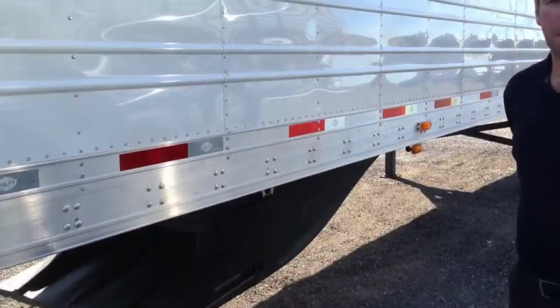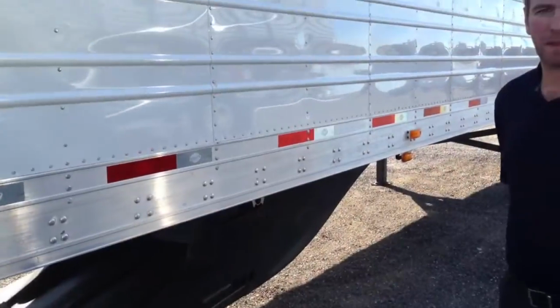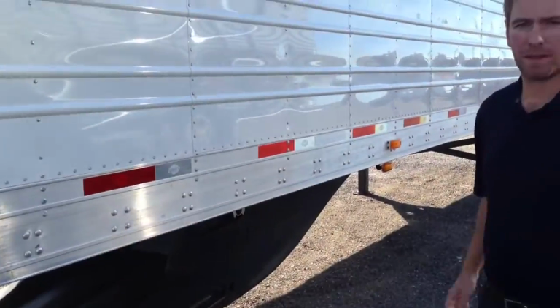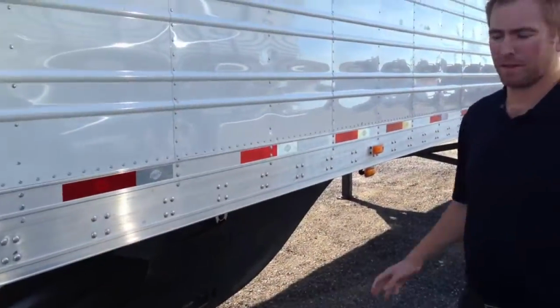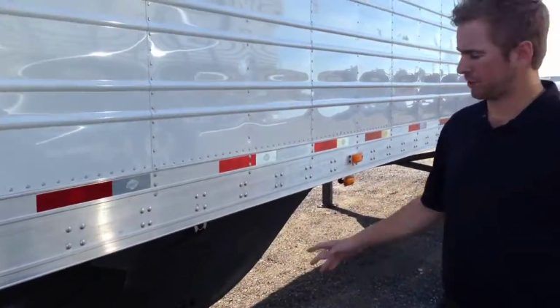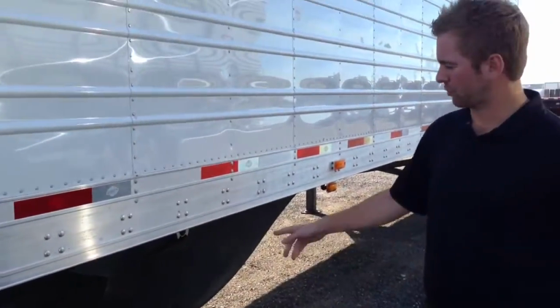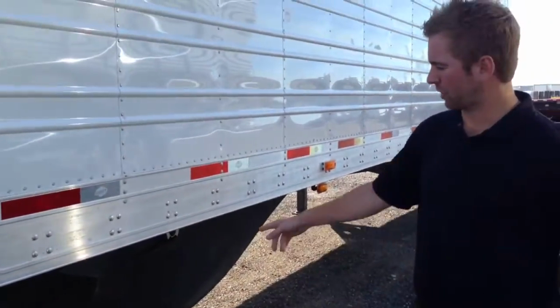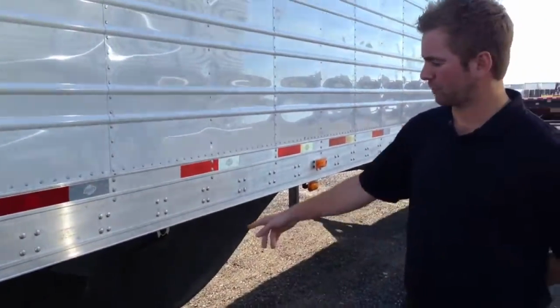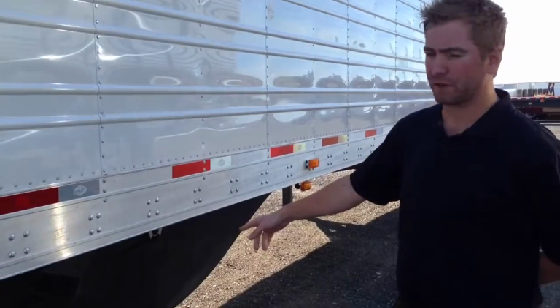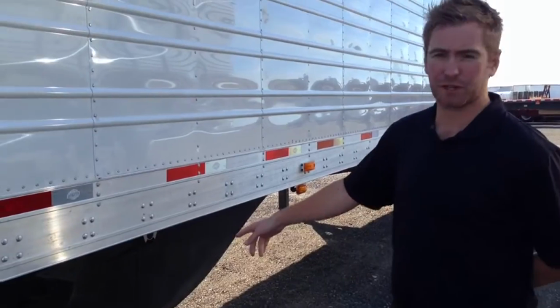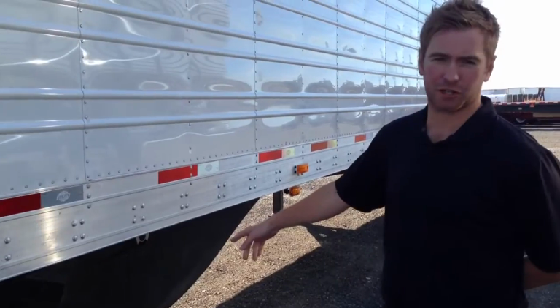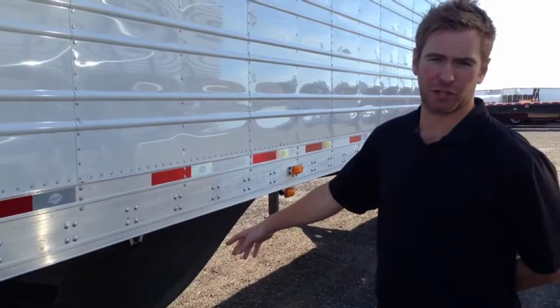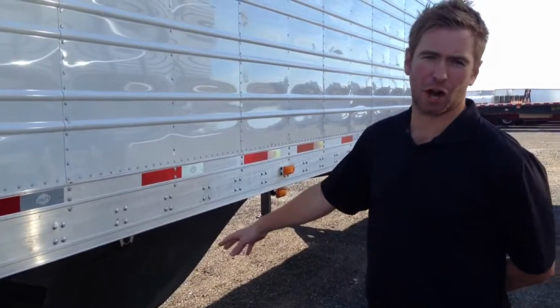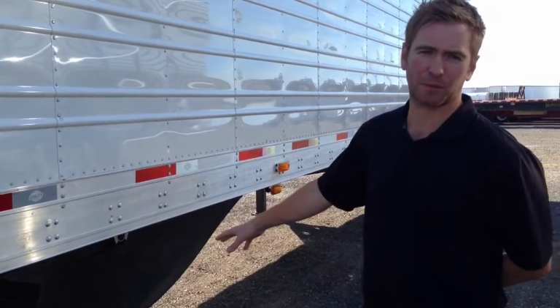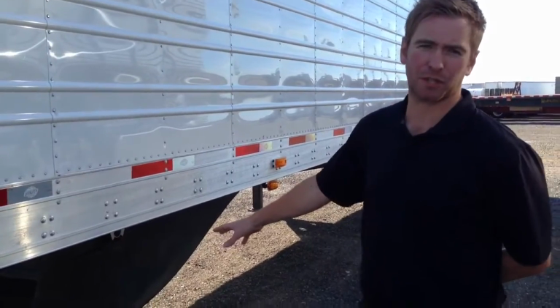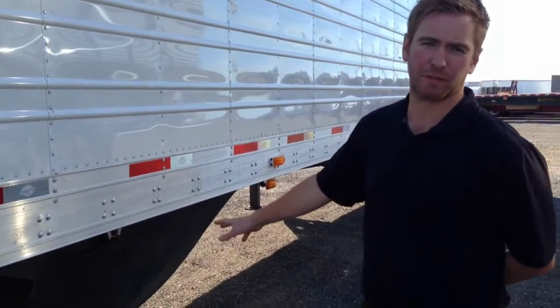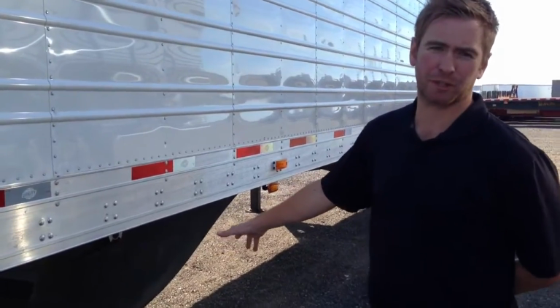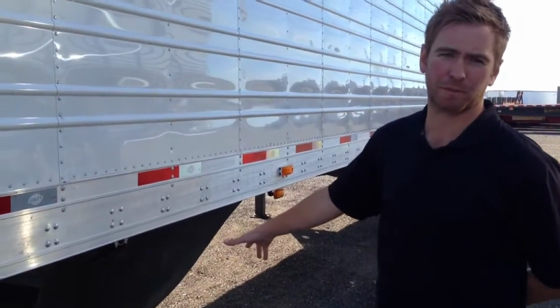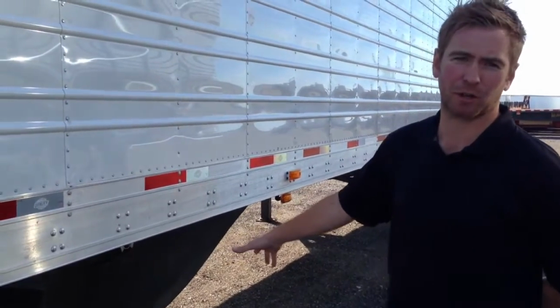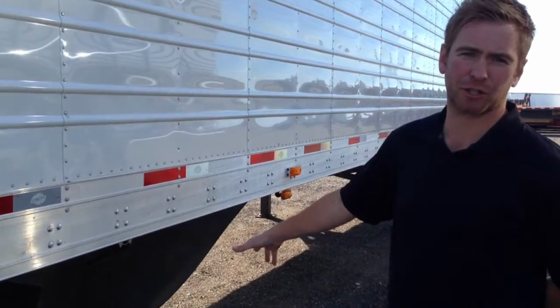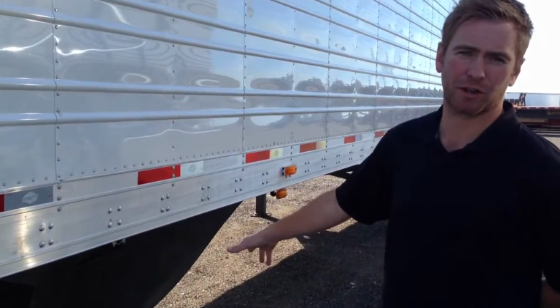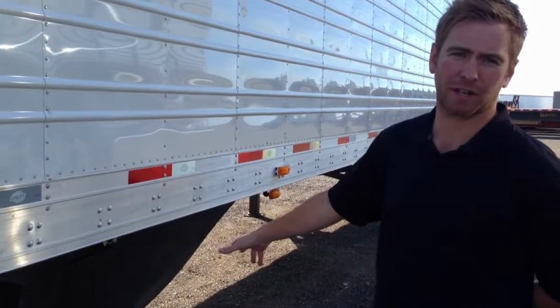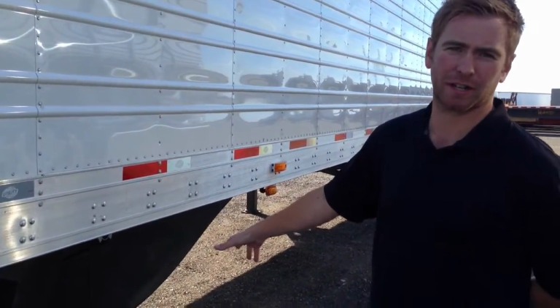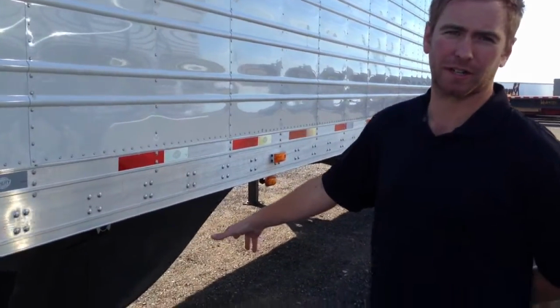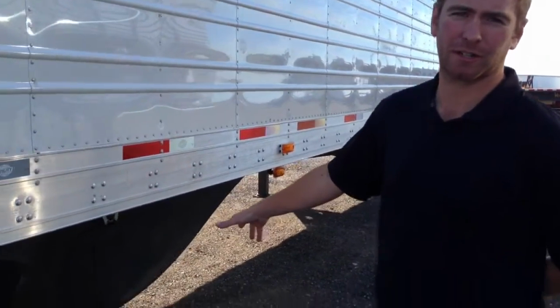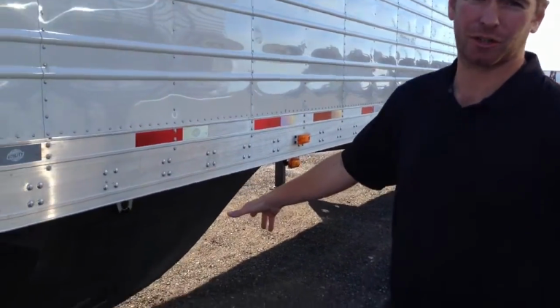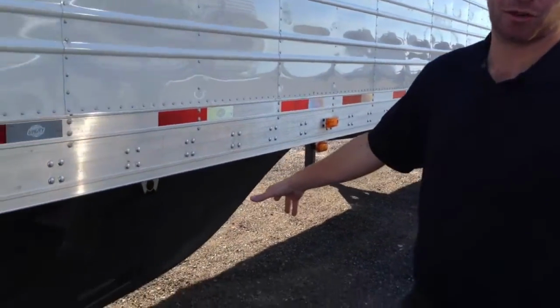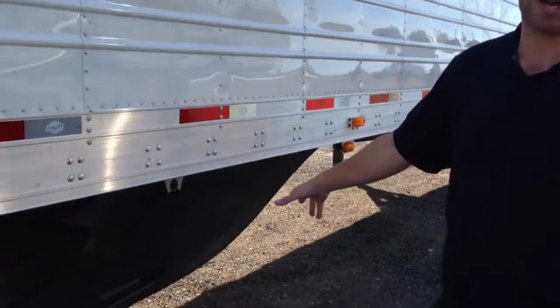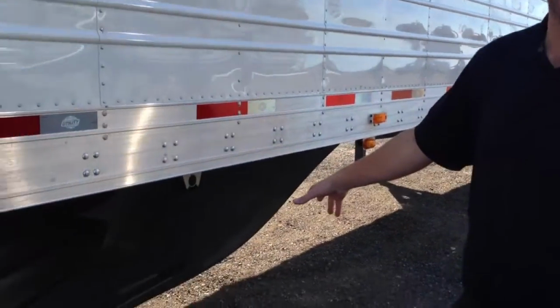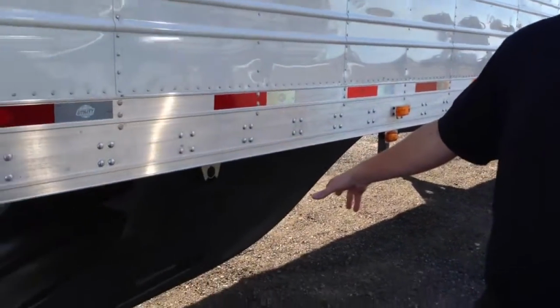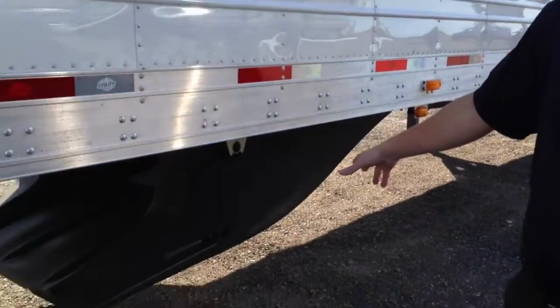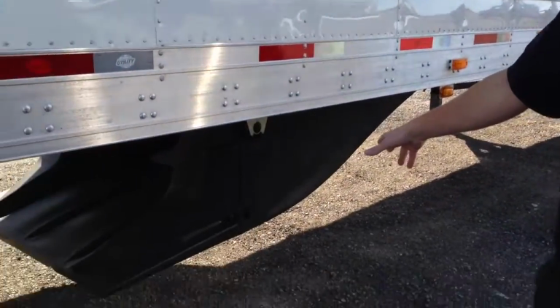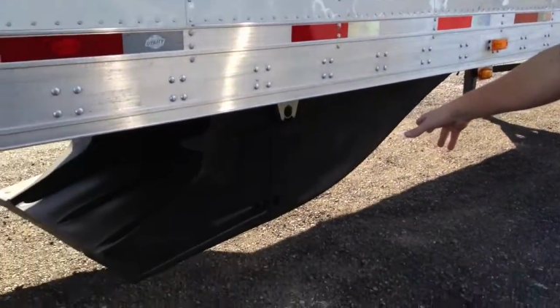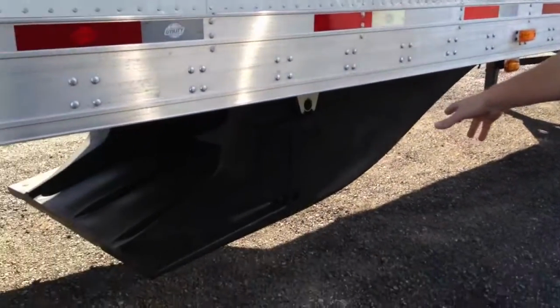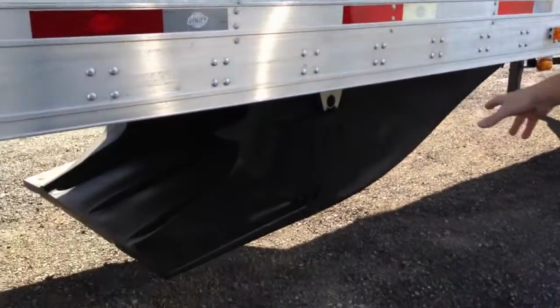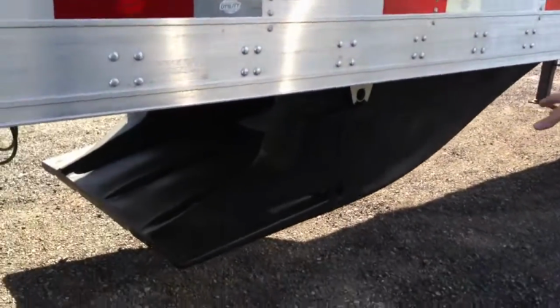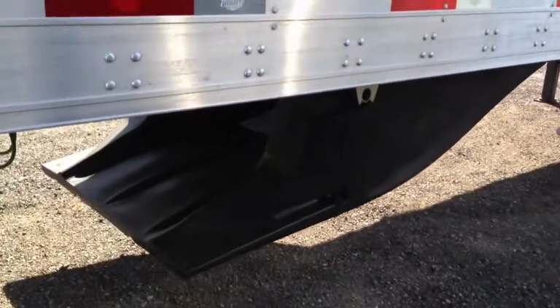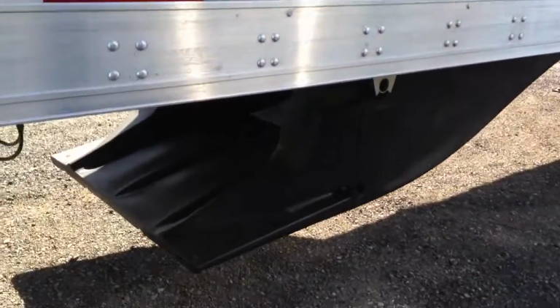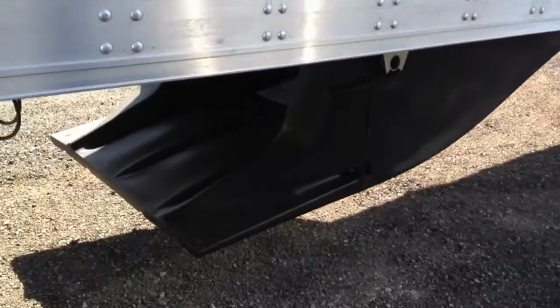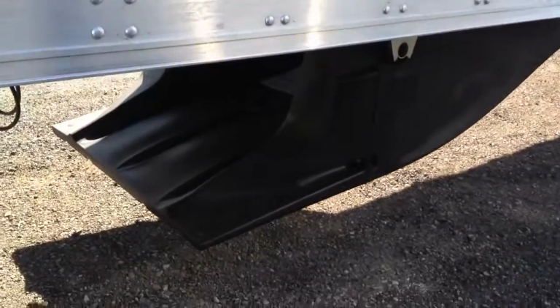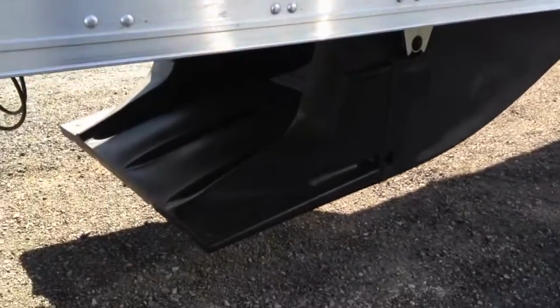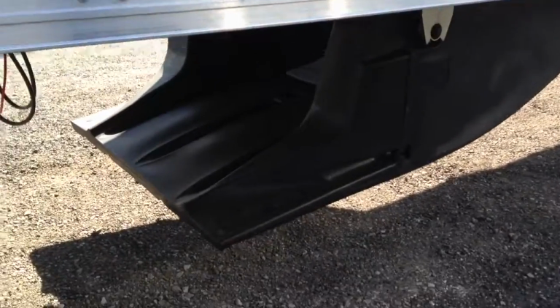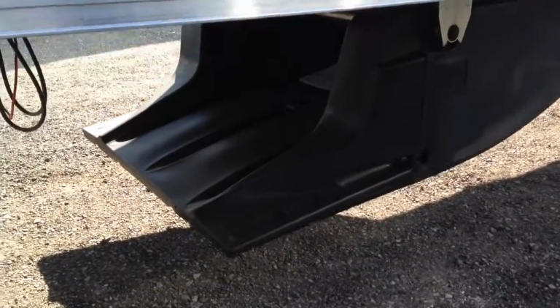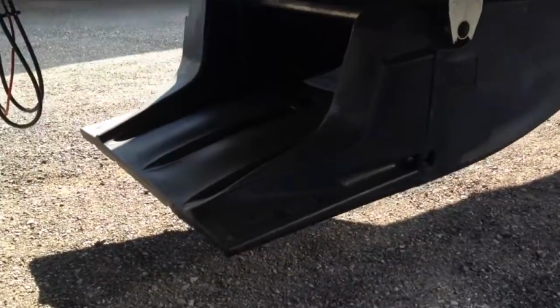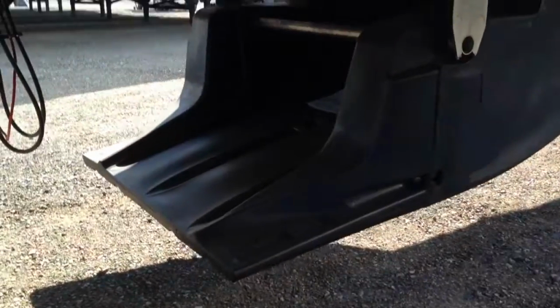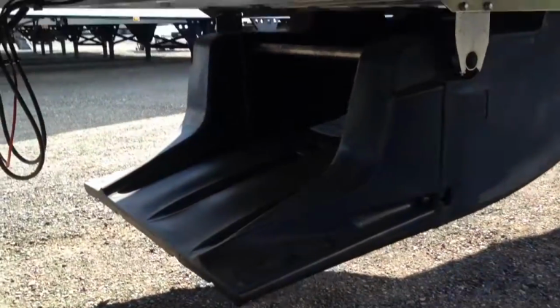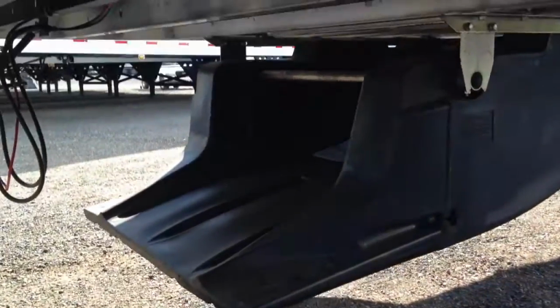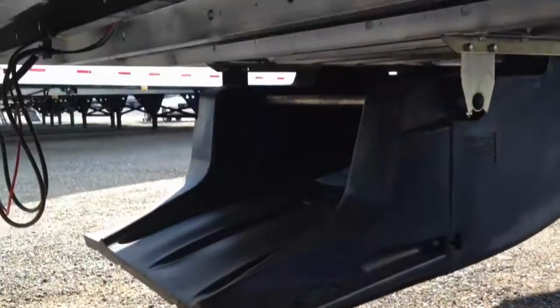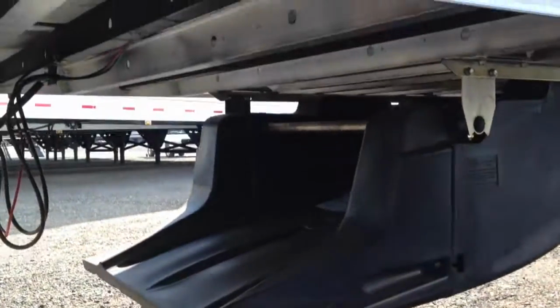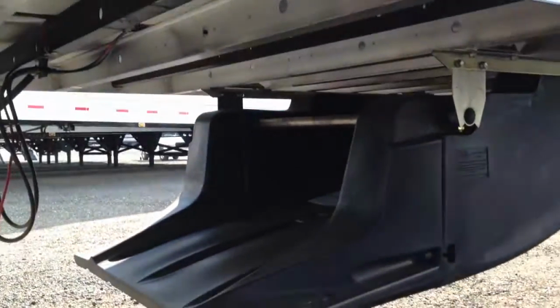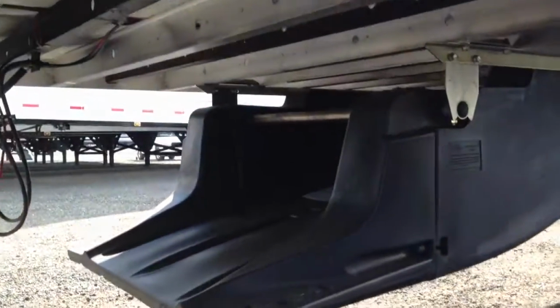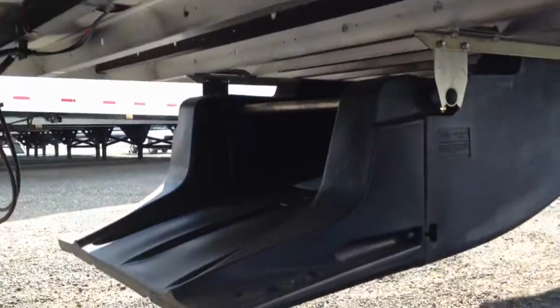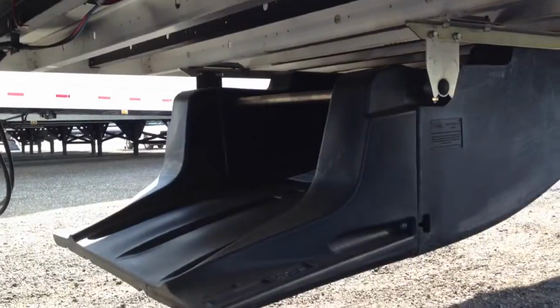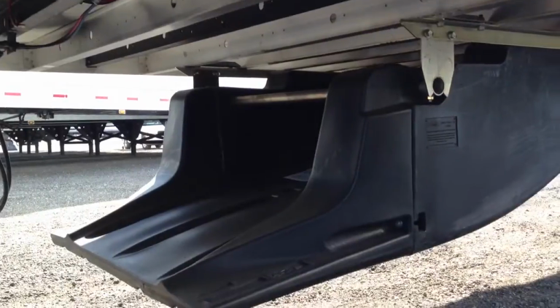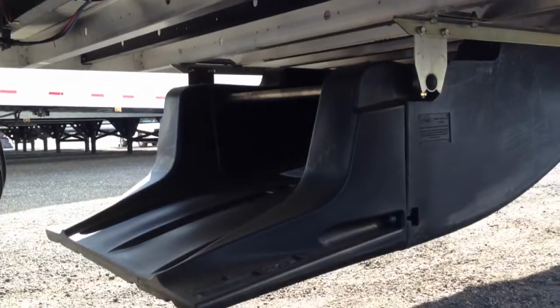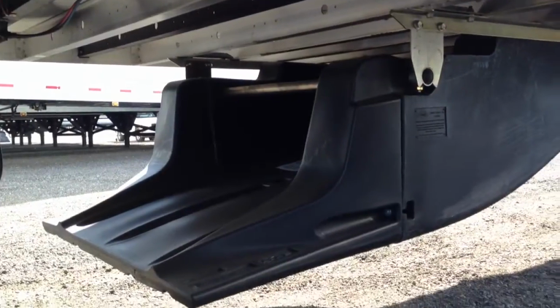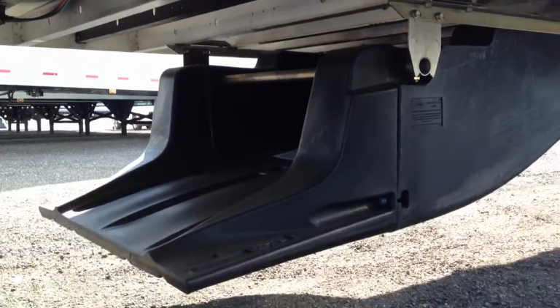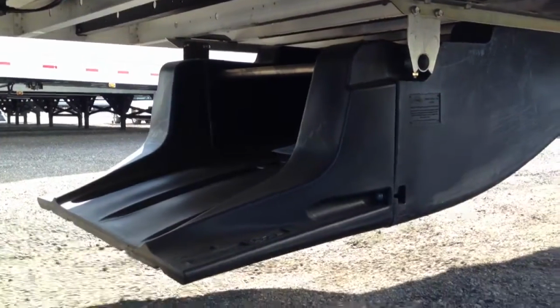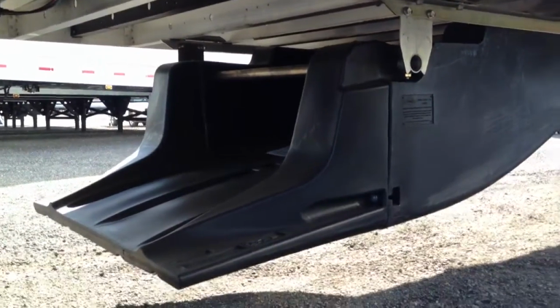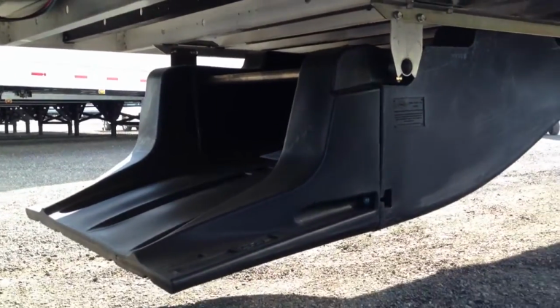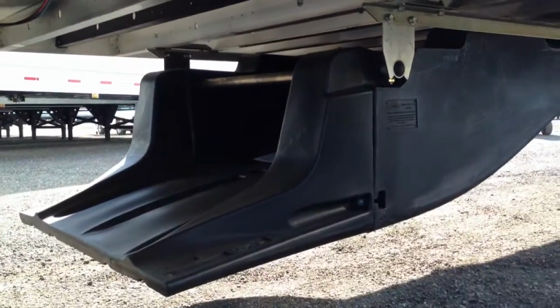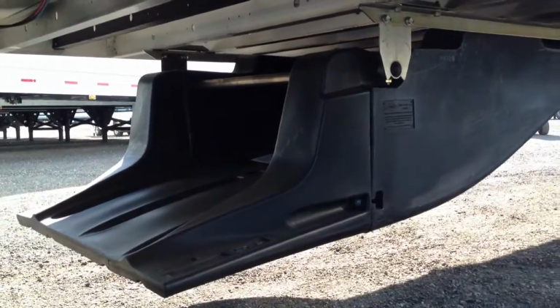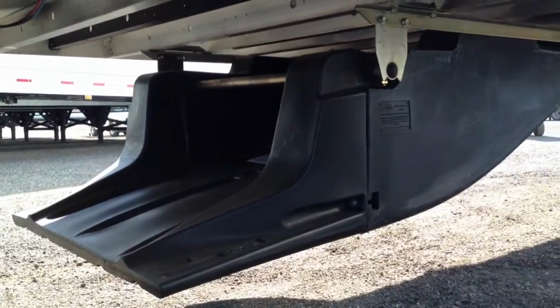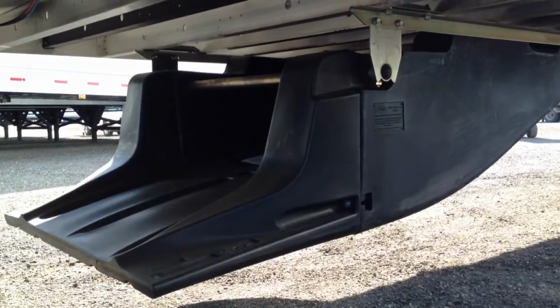This trailer features an option of a smart truck tray that creates an aerodynamic device for California compliance.